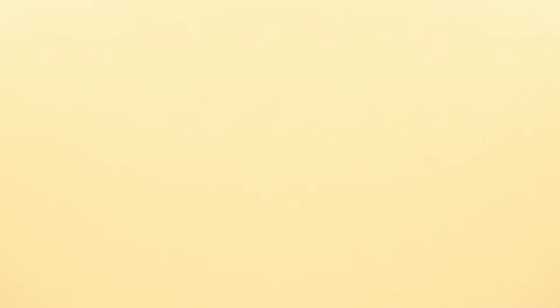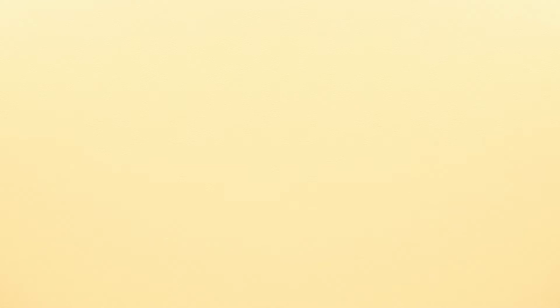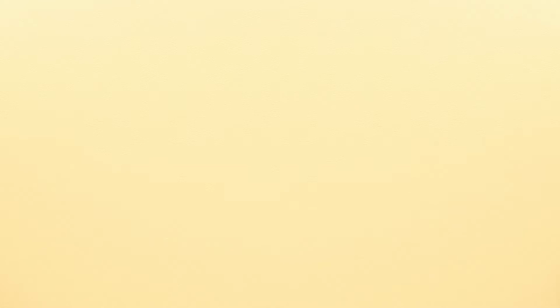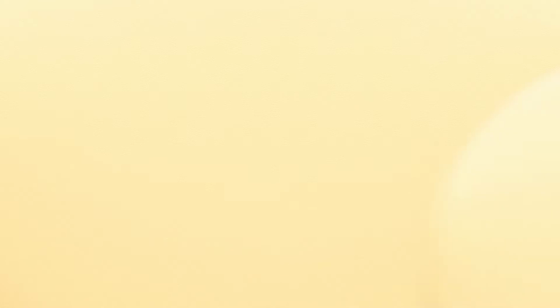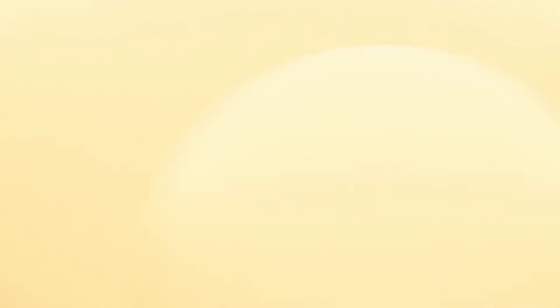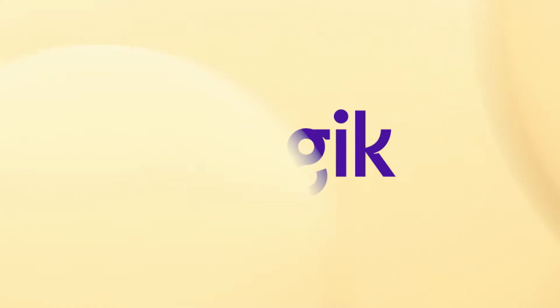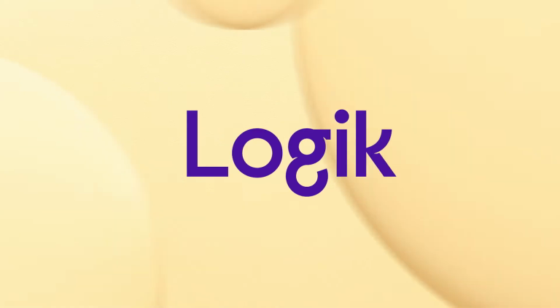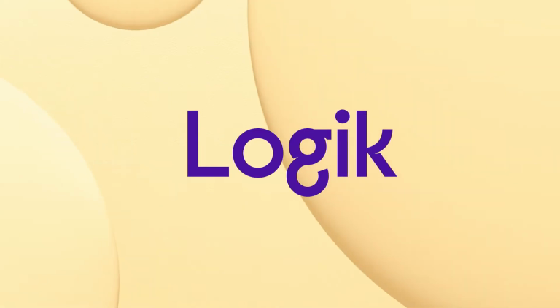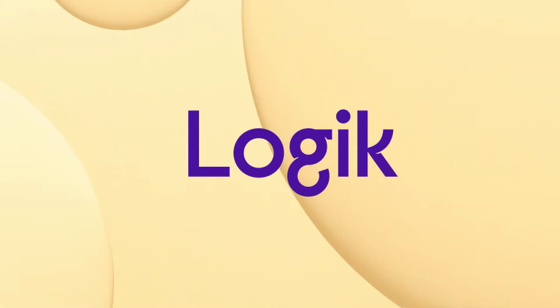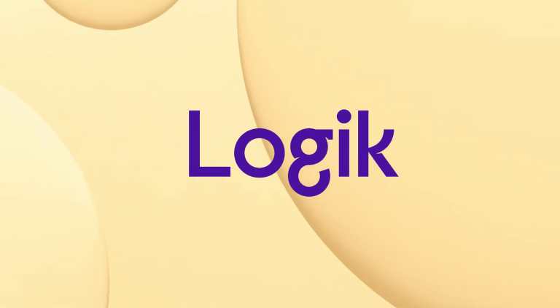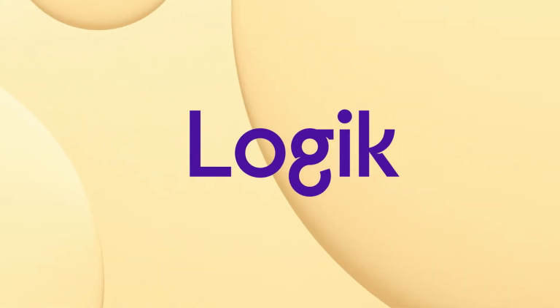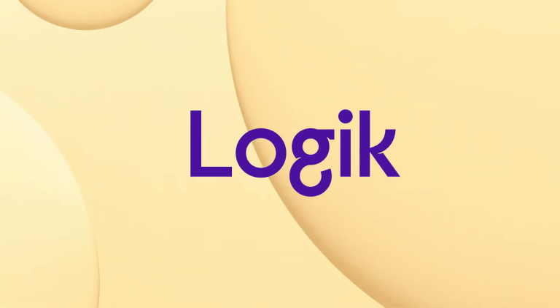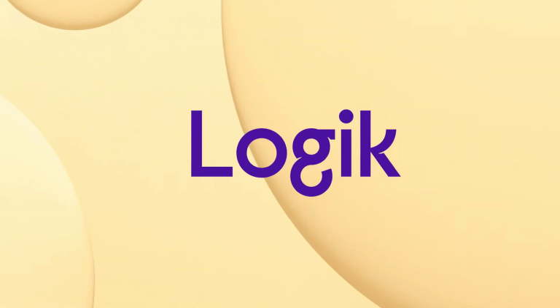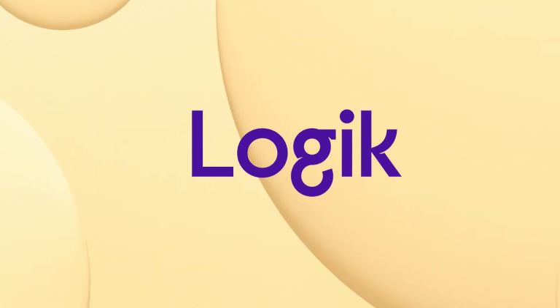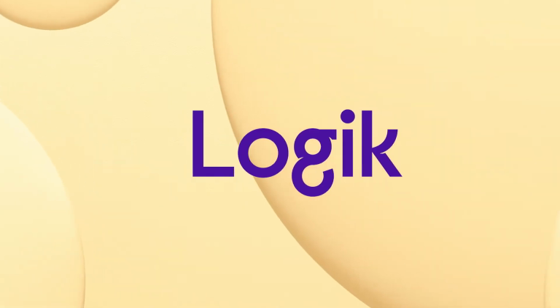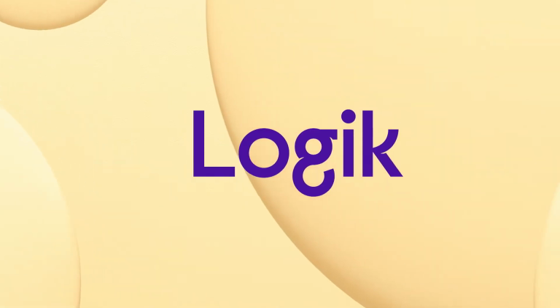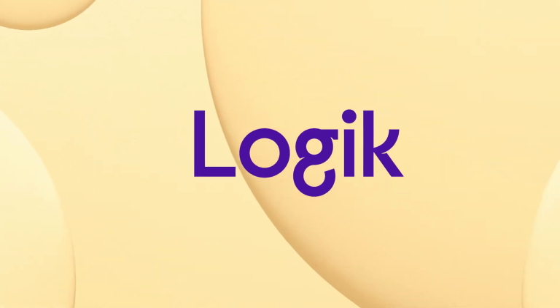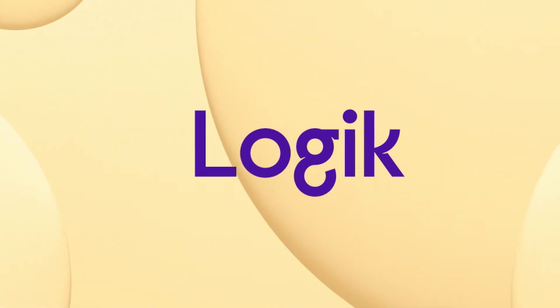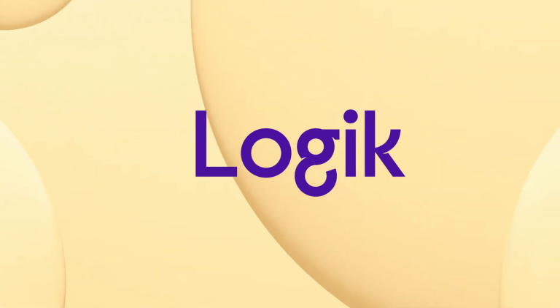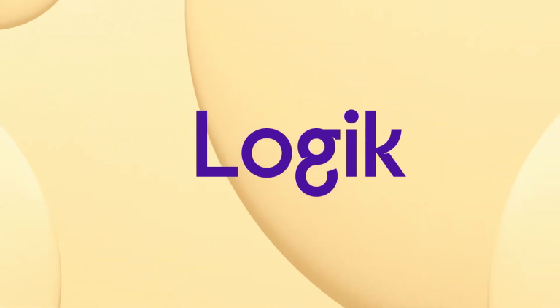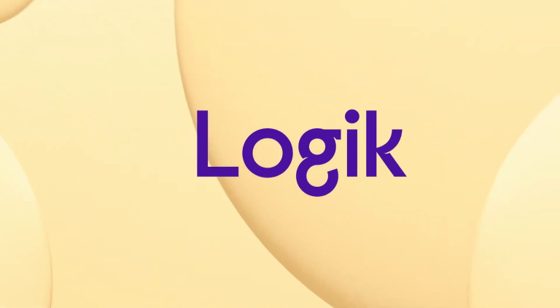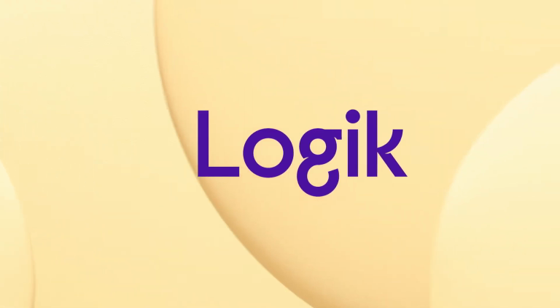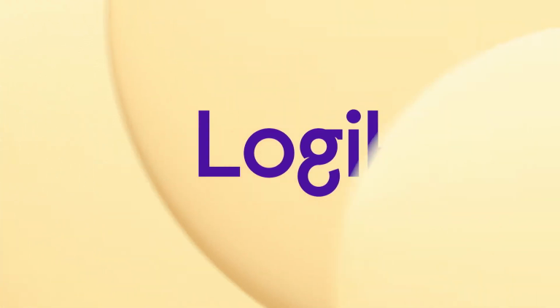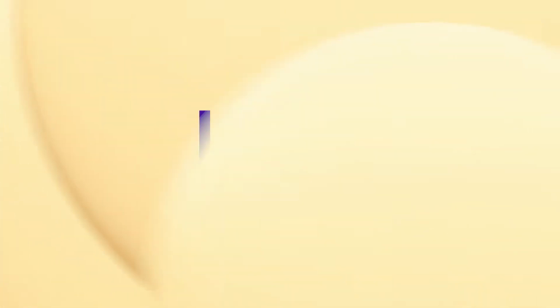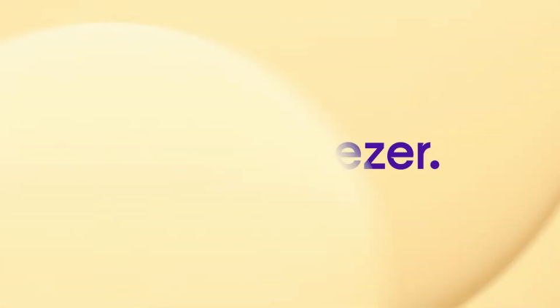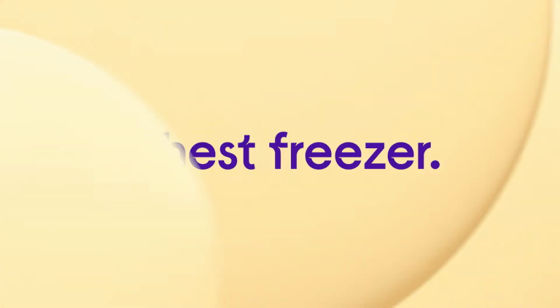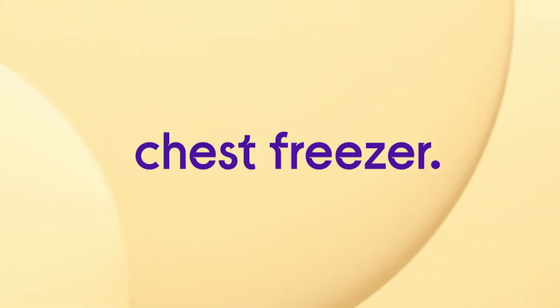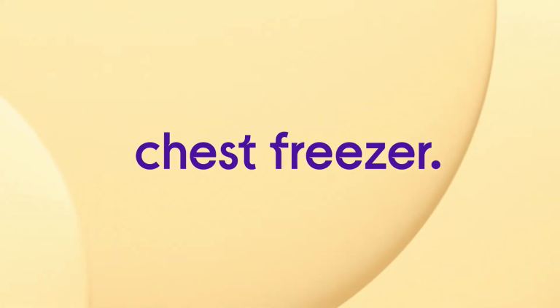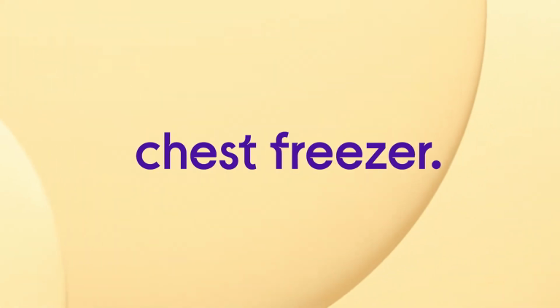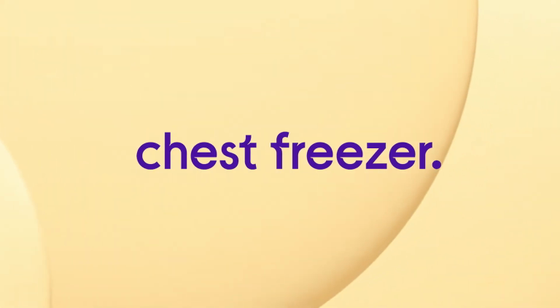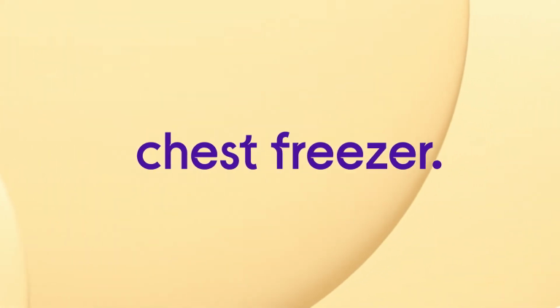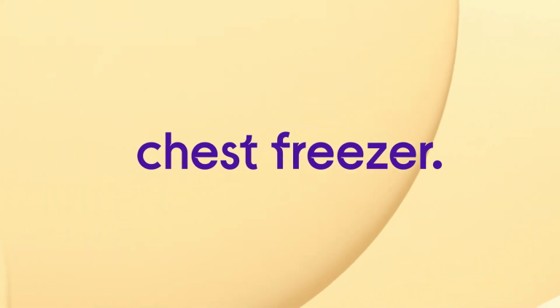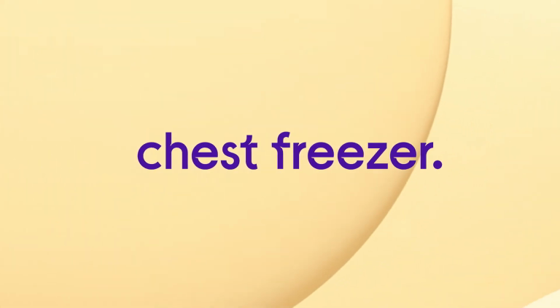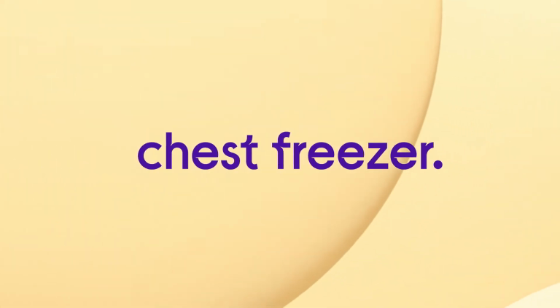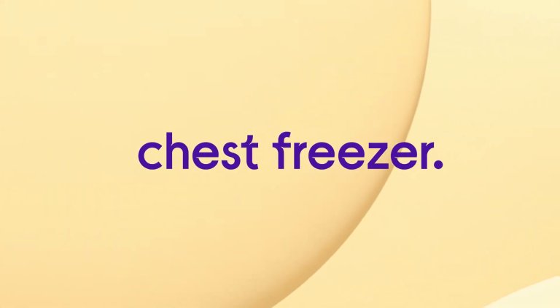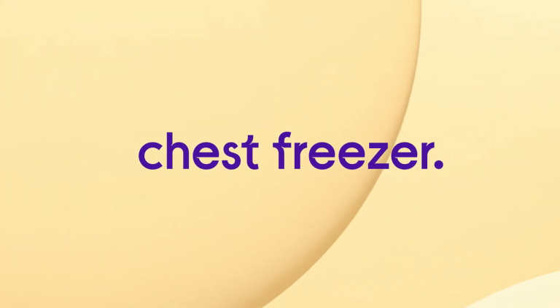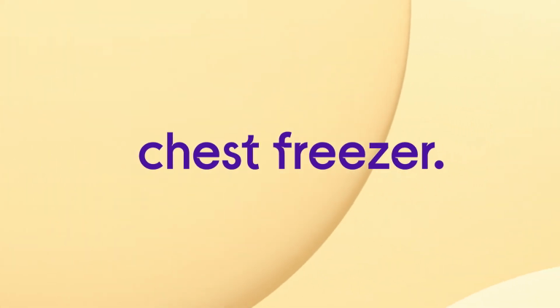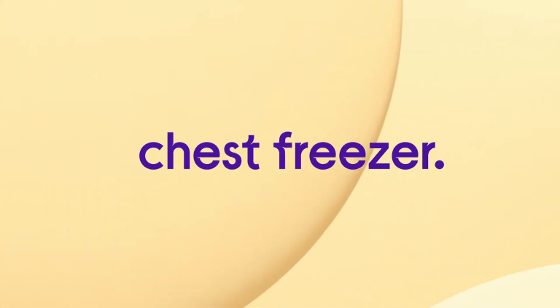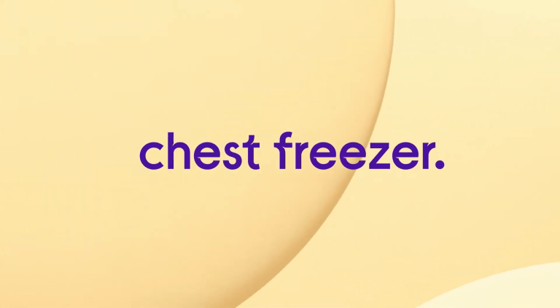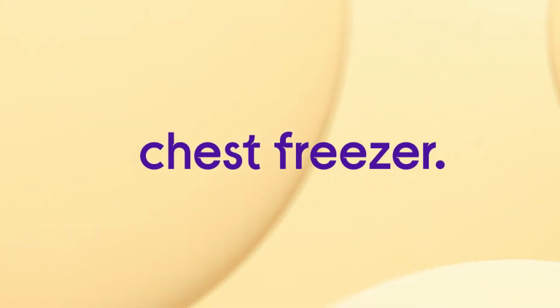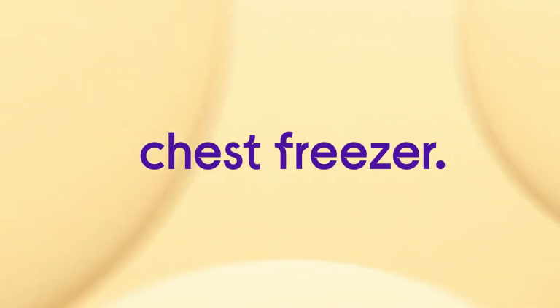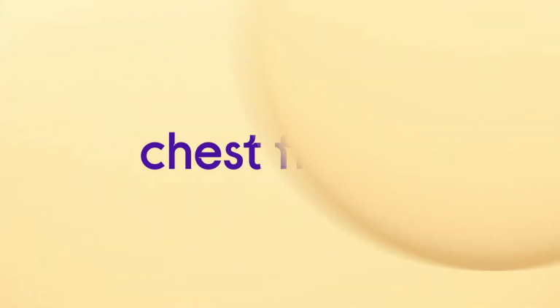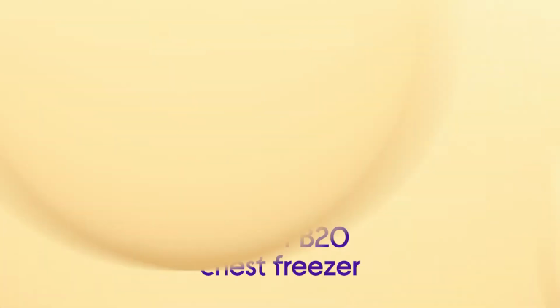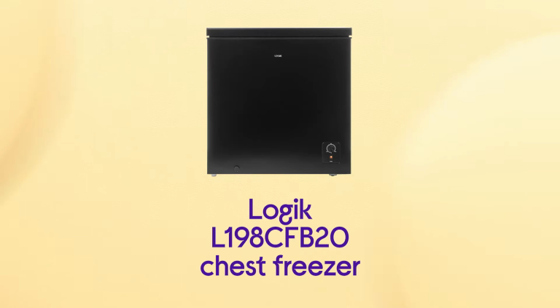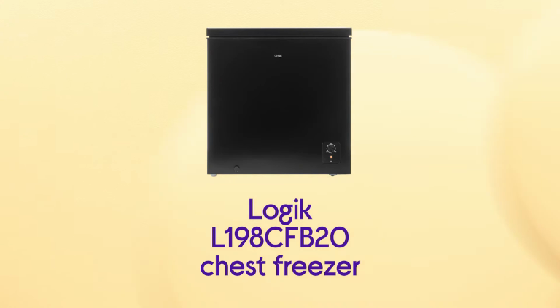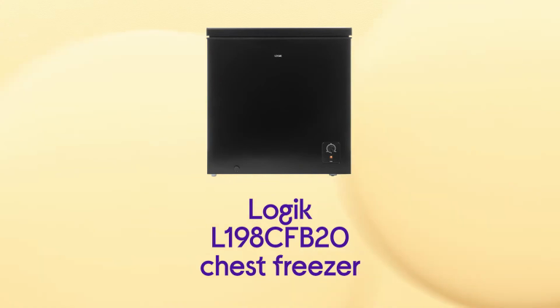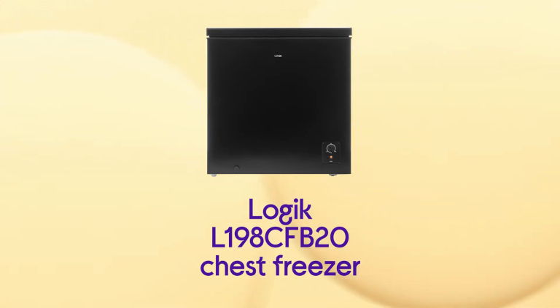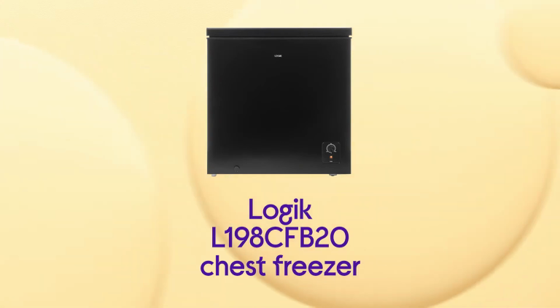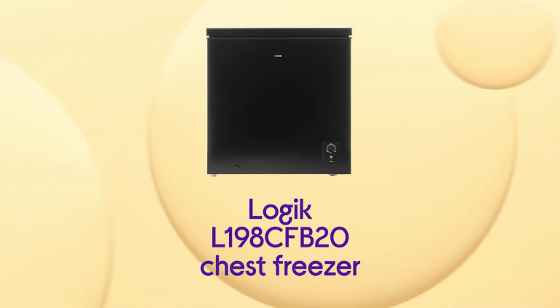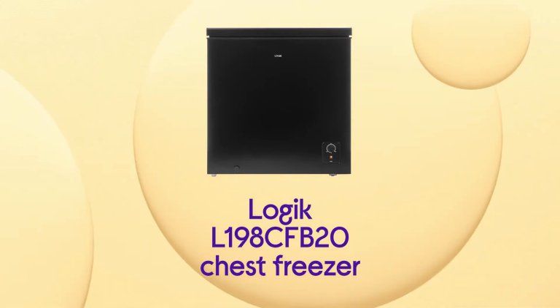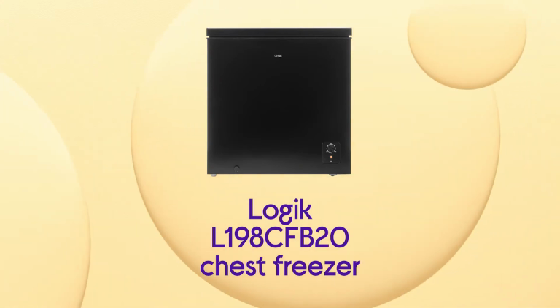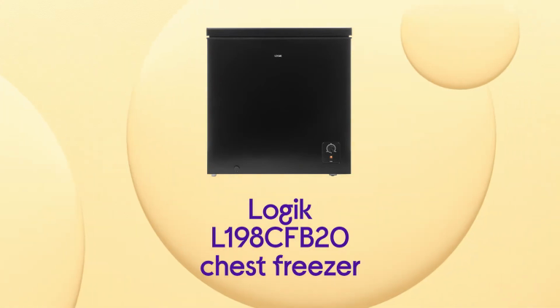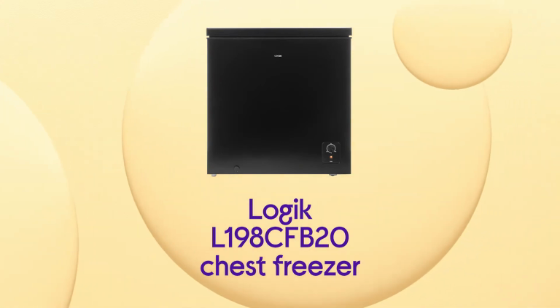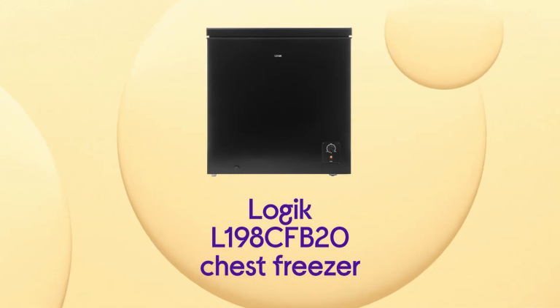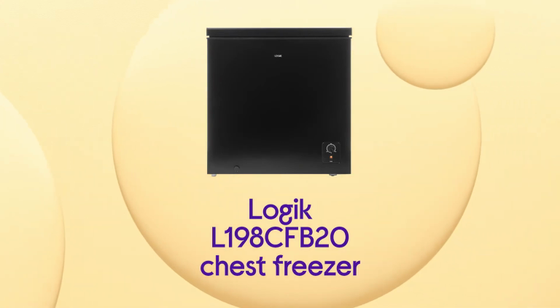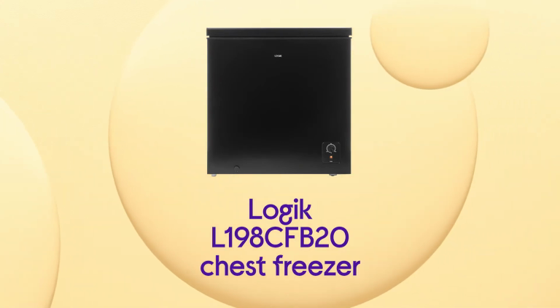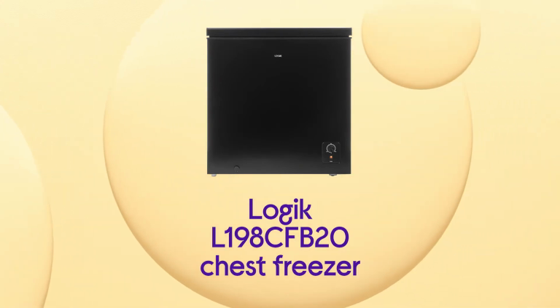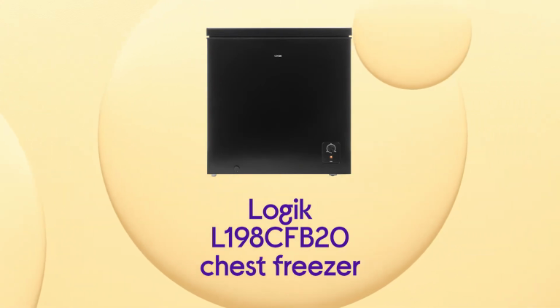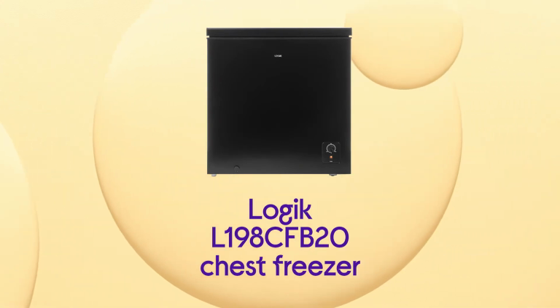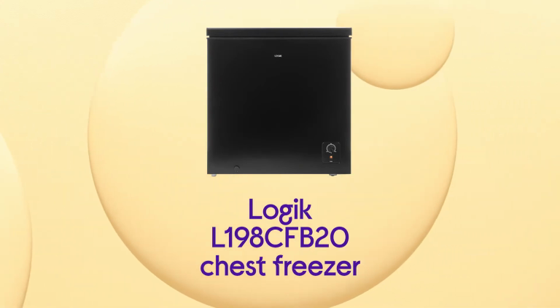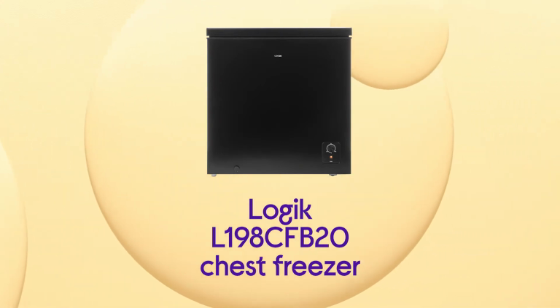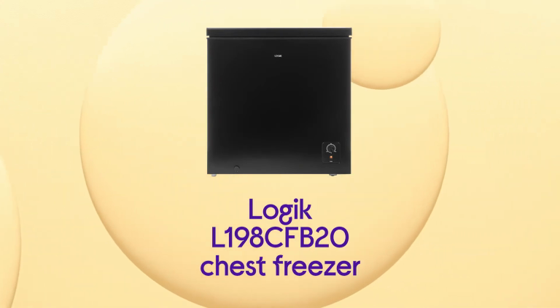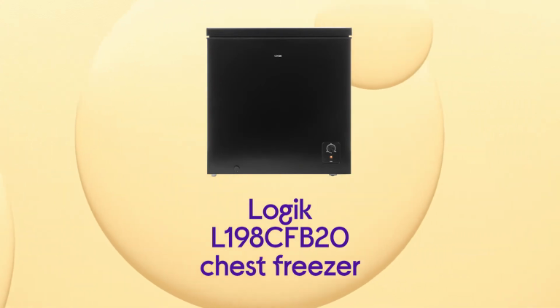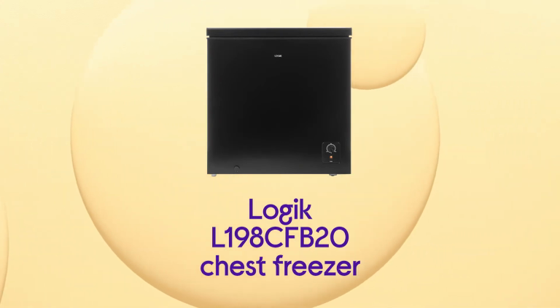Provide your home with additional food storage with this Logic chest freezer, which lets you conveniently store all your frozen favourites.